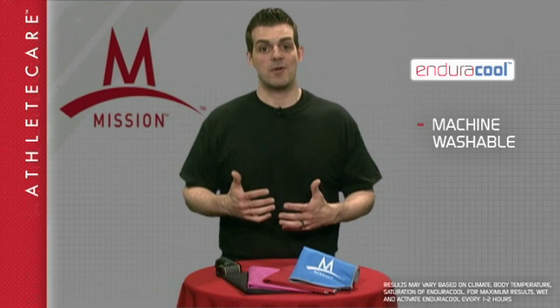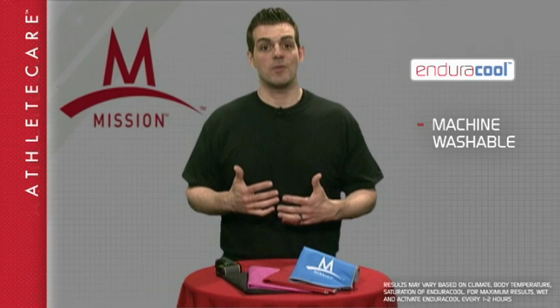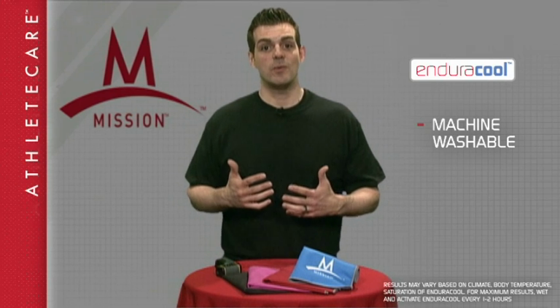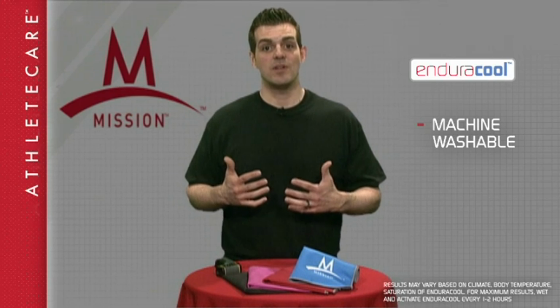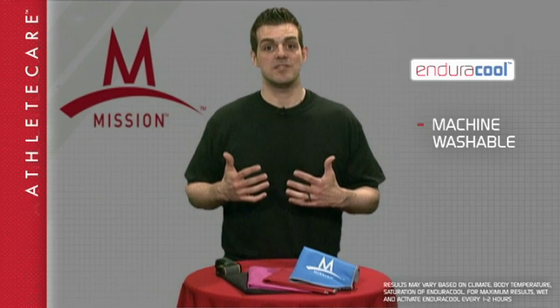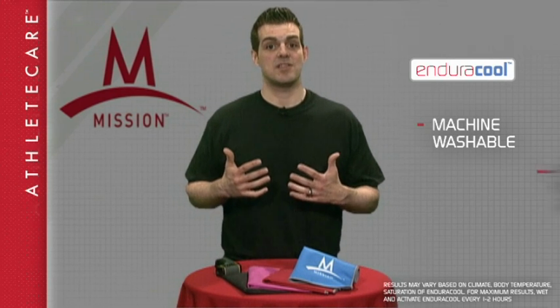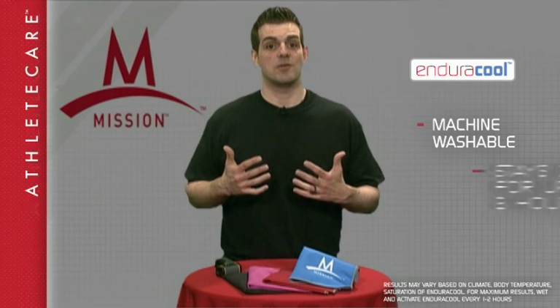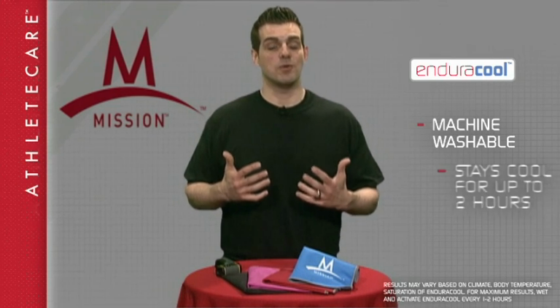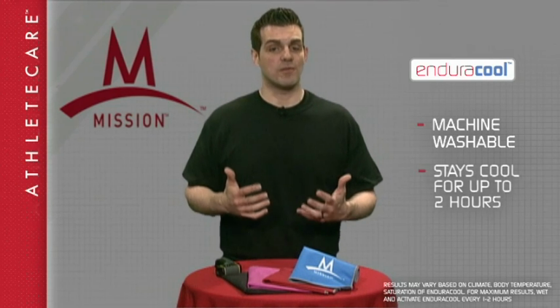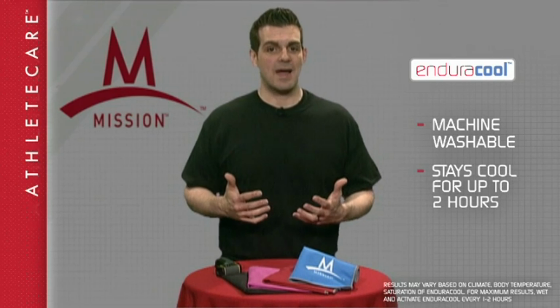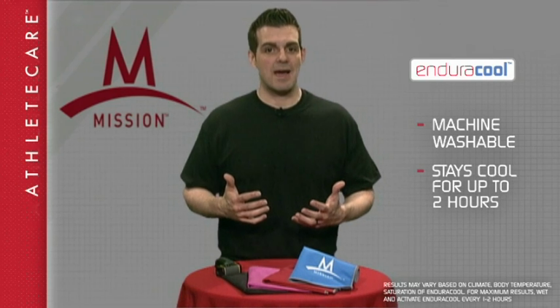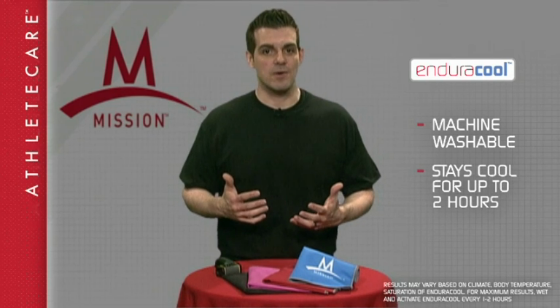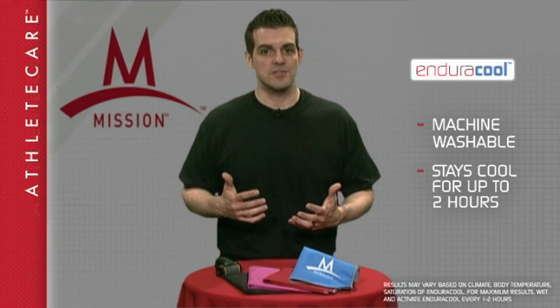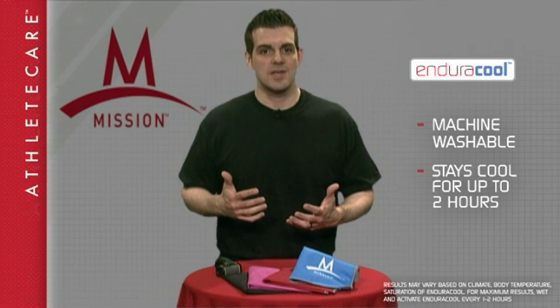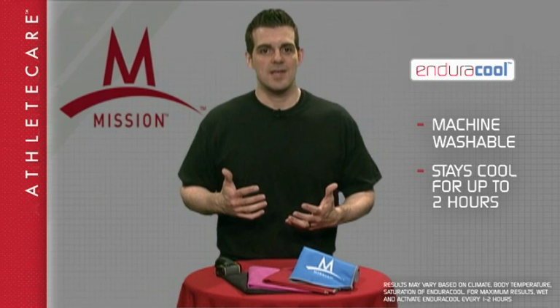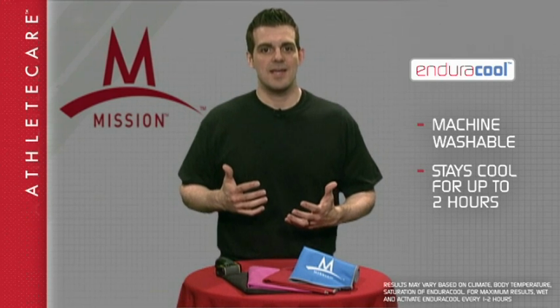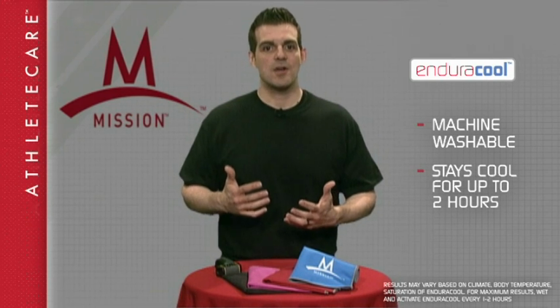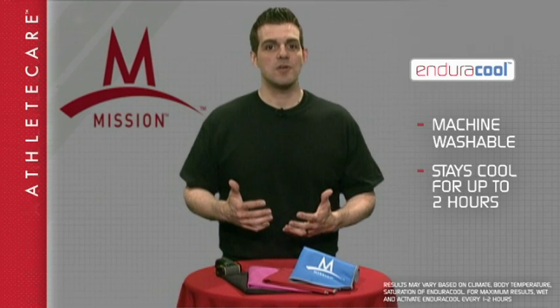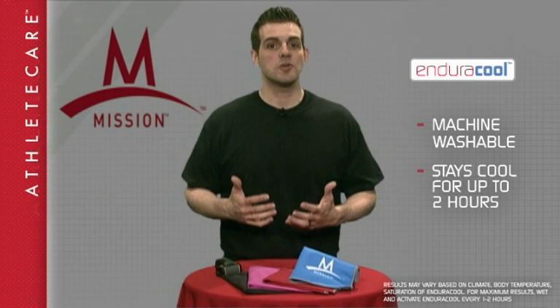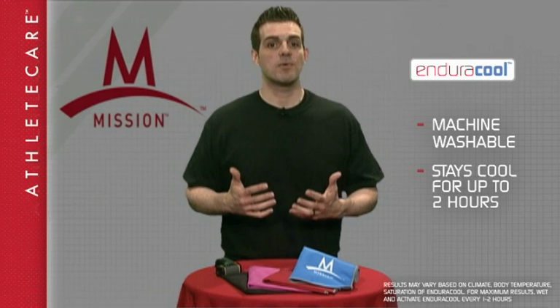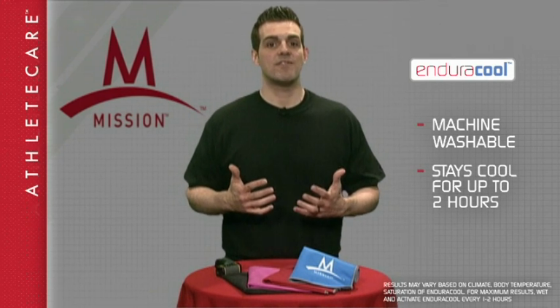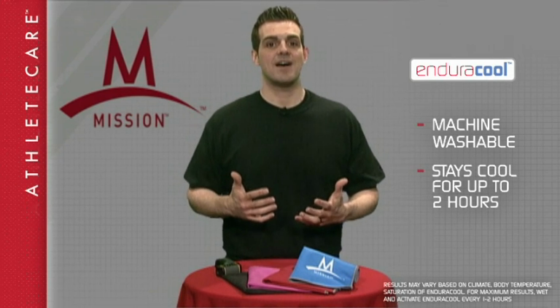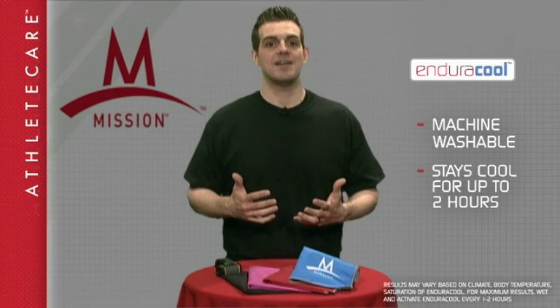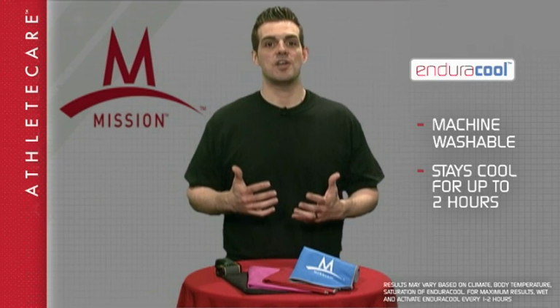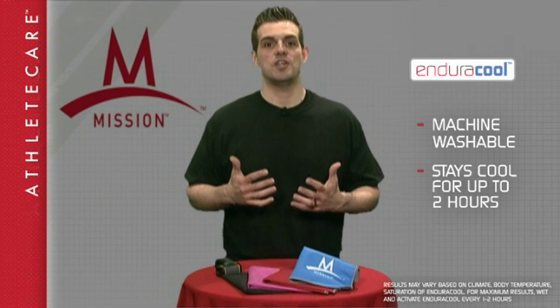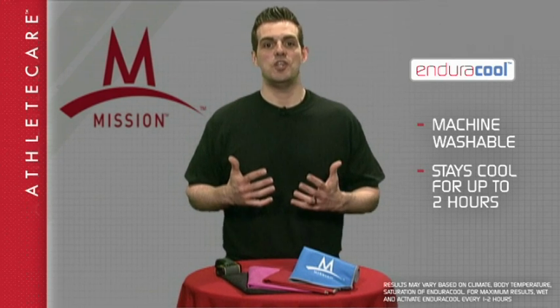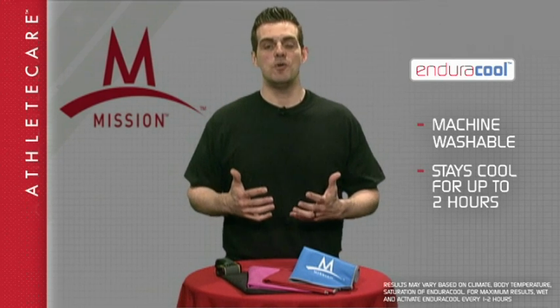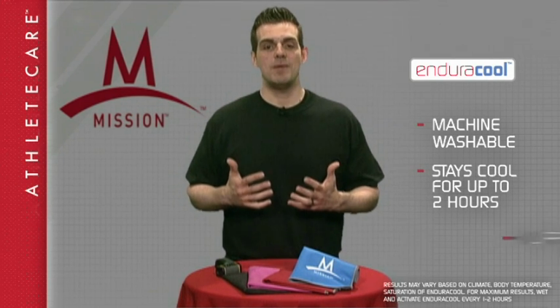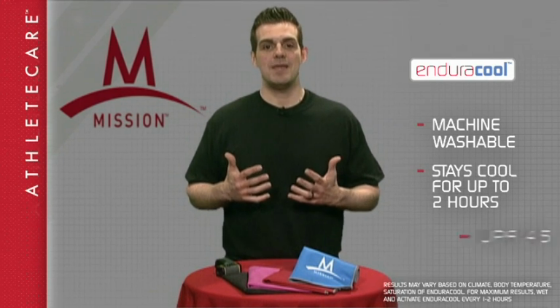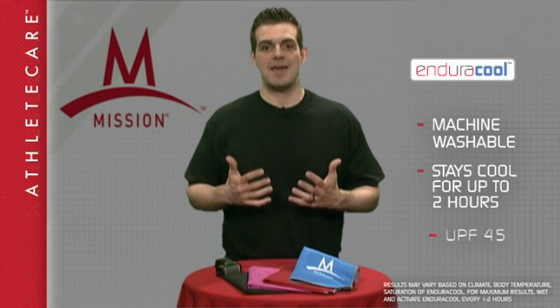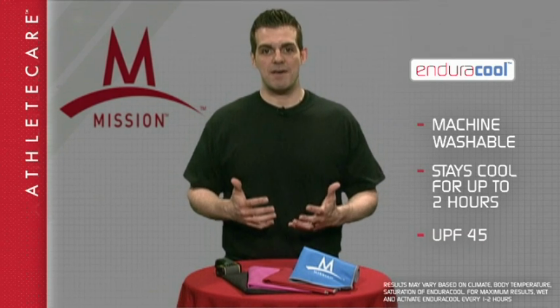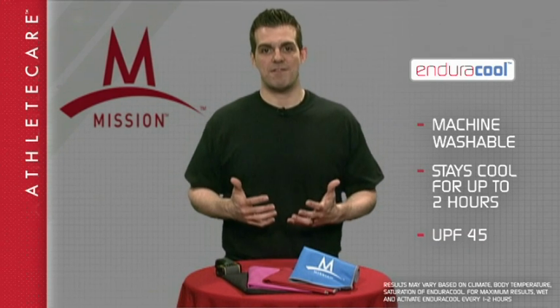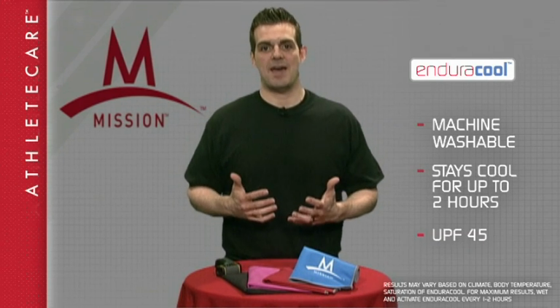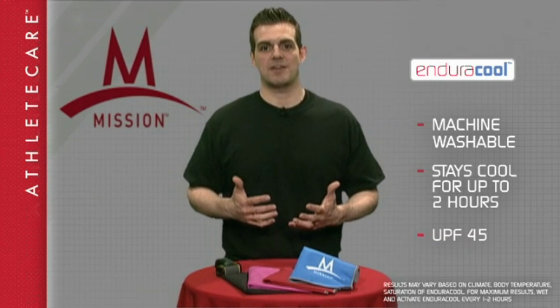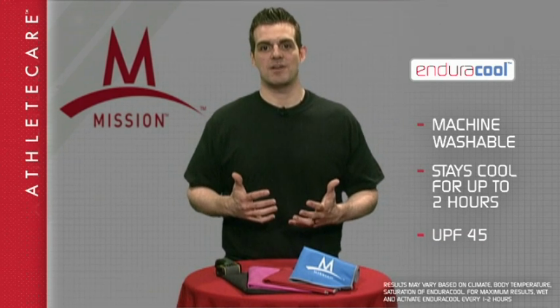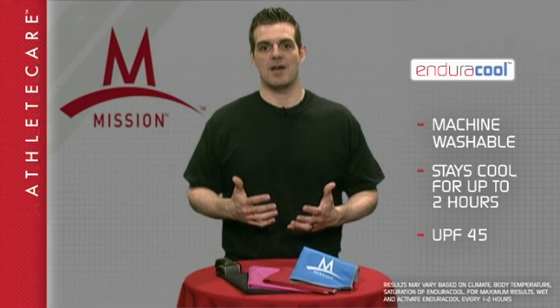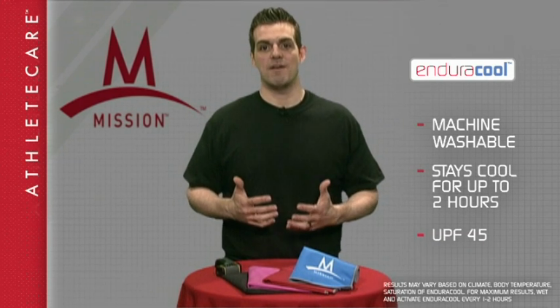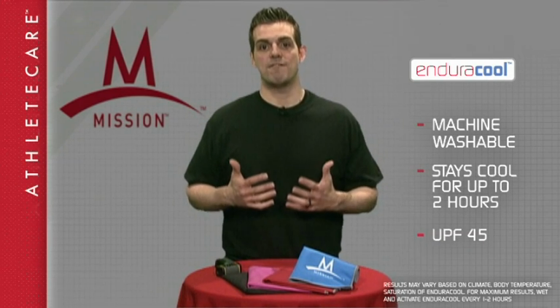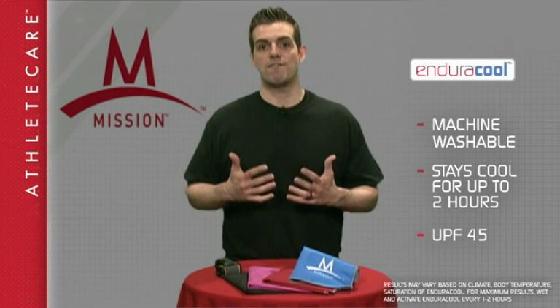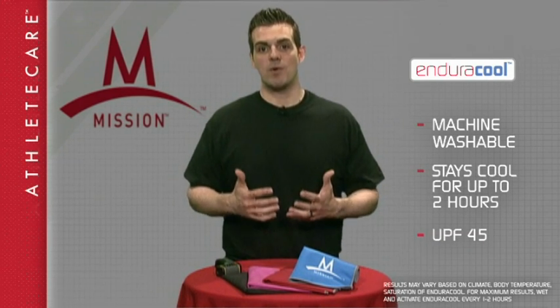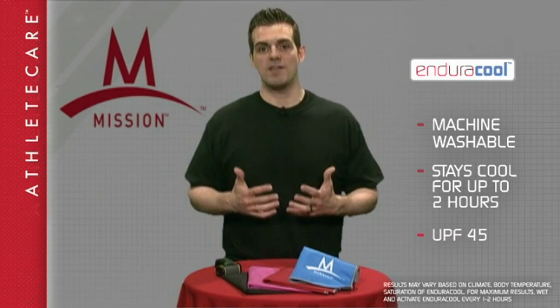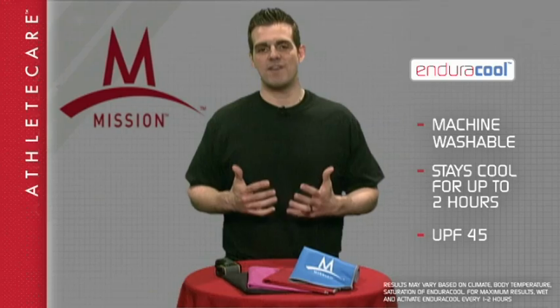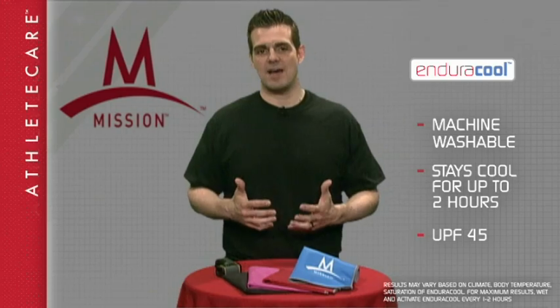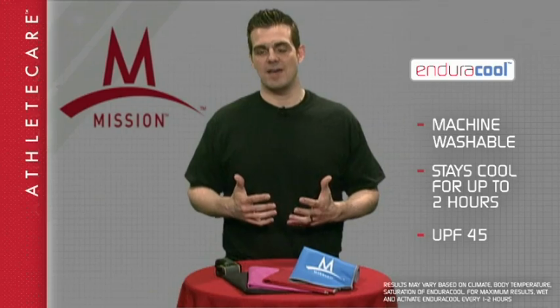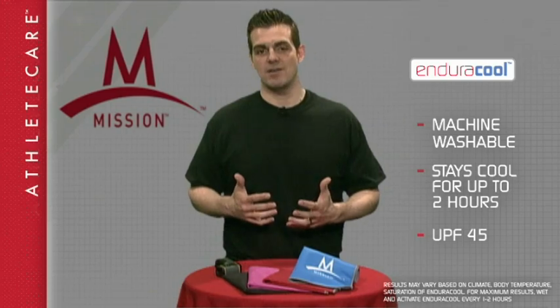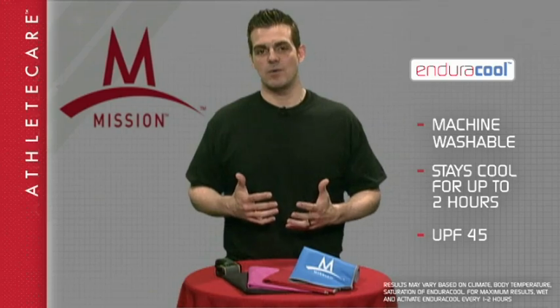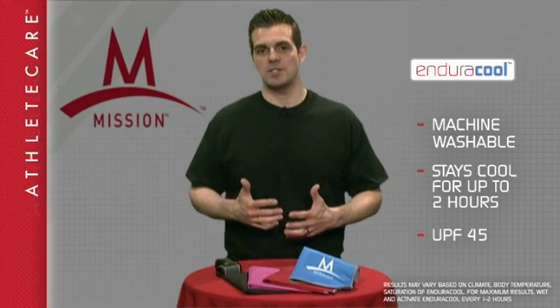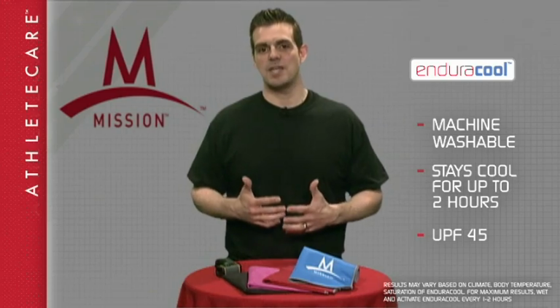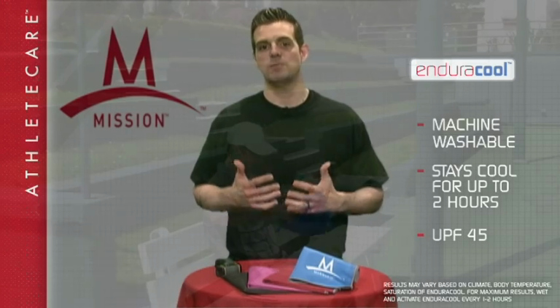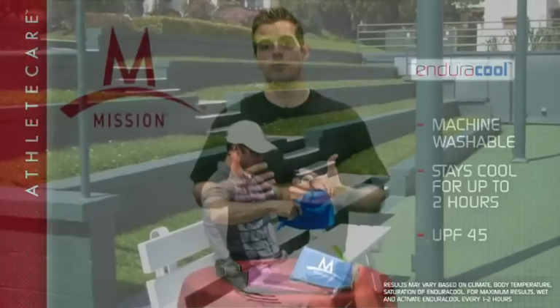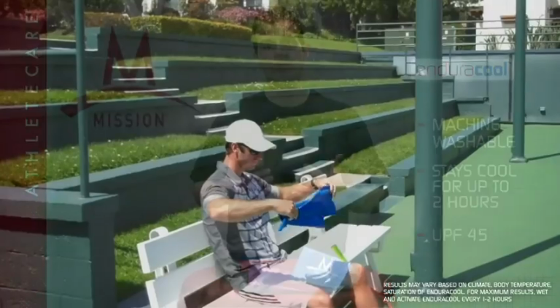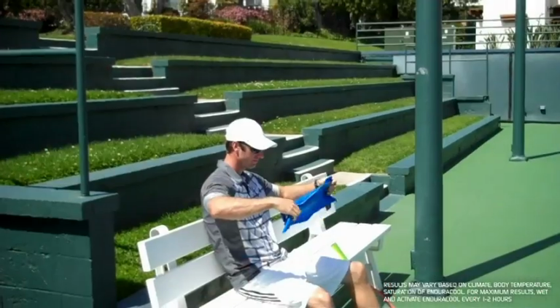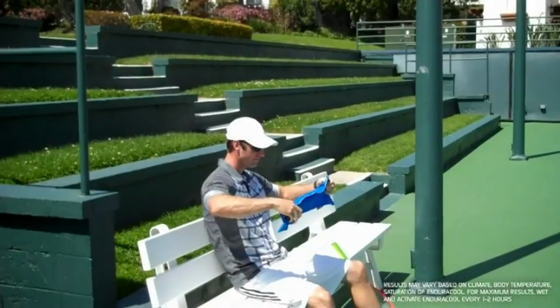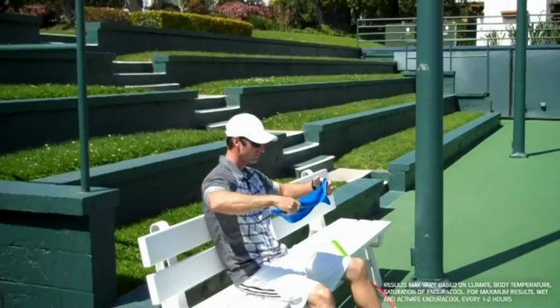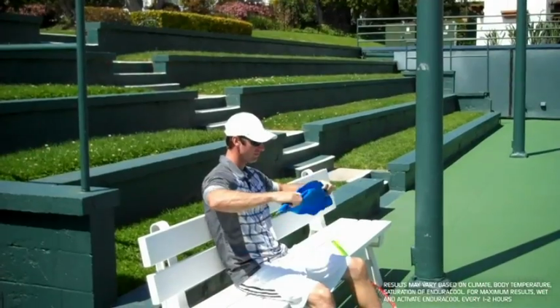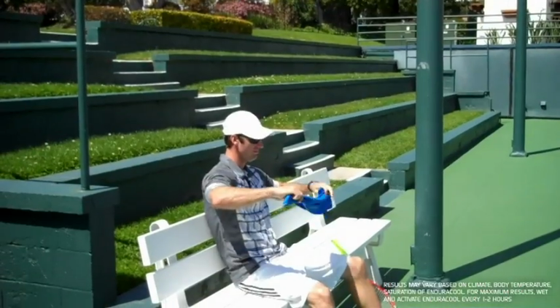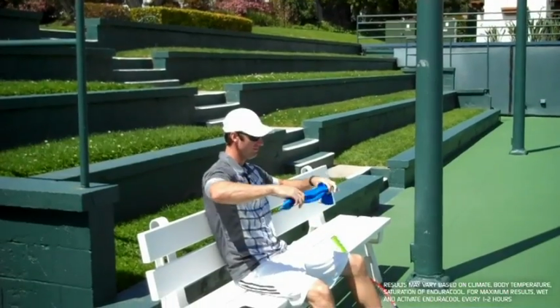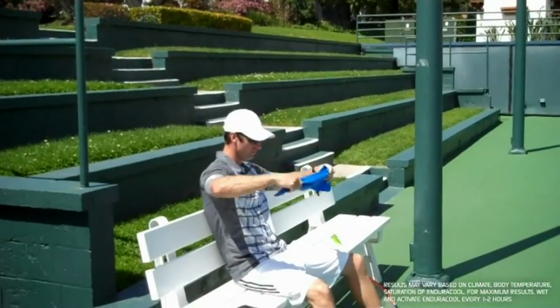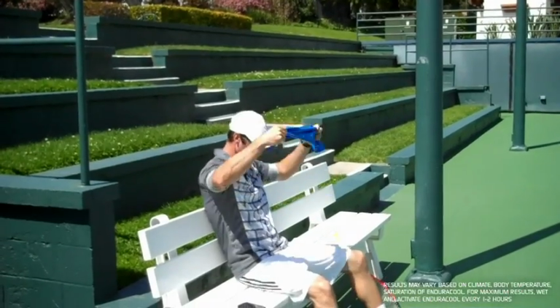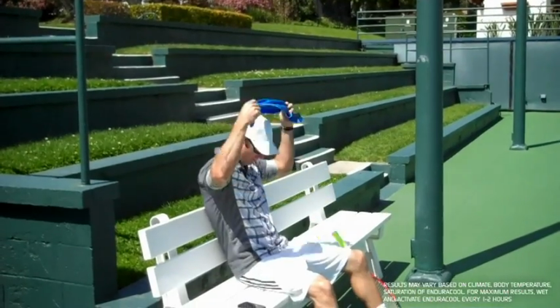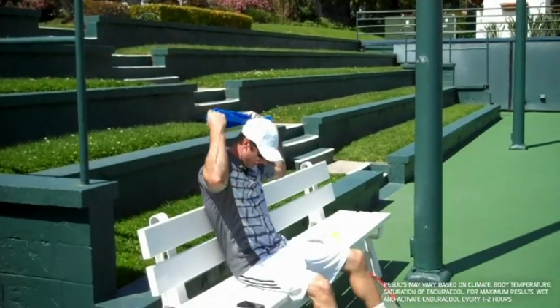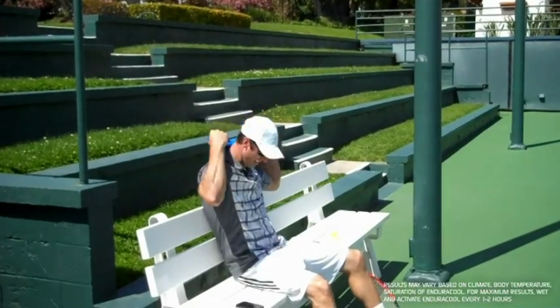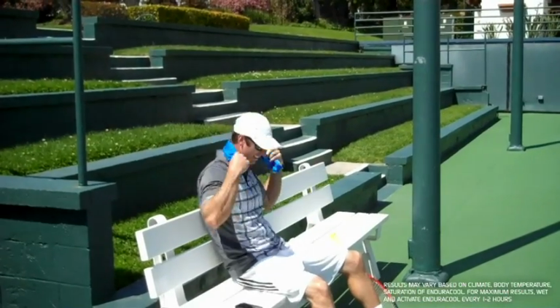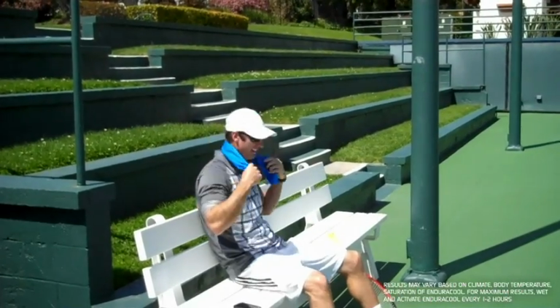Not only will it stay cool for hours, it also provides a UPF factor of 45, which keeps you protected from the sun's harmful rays.